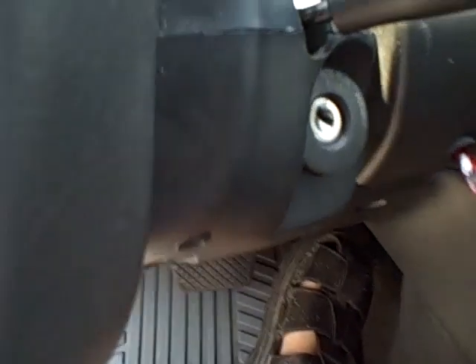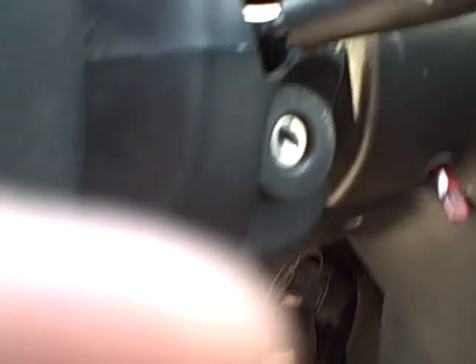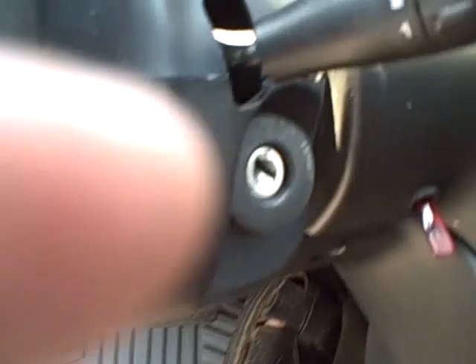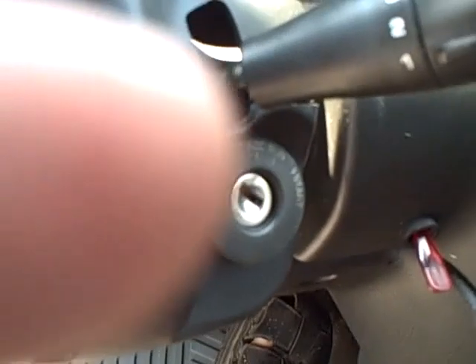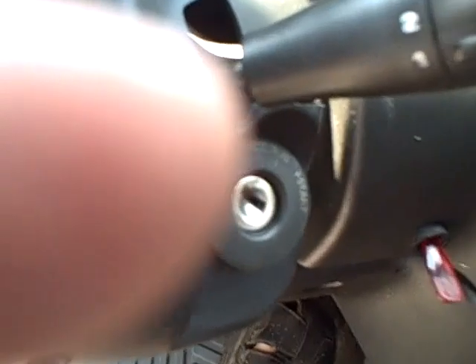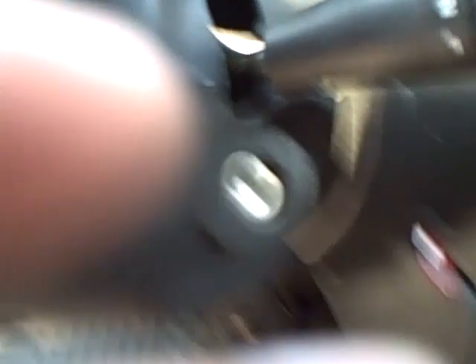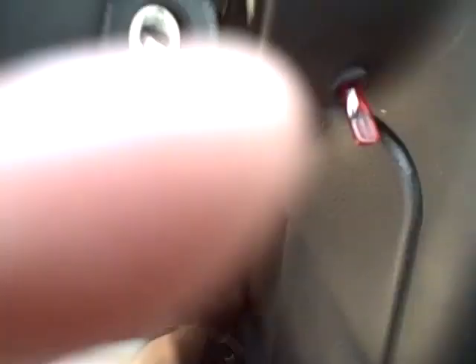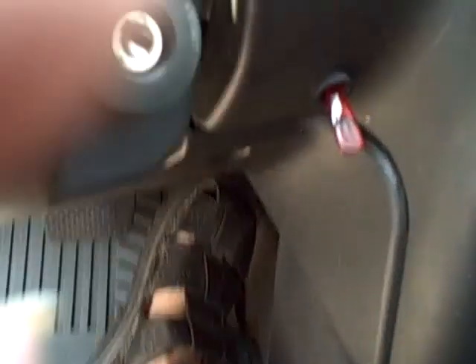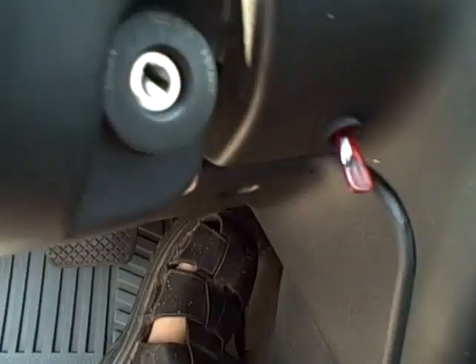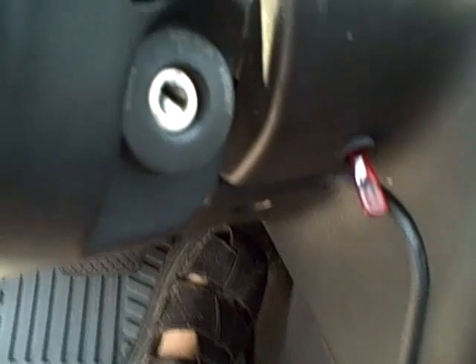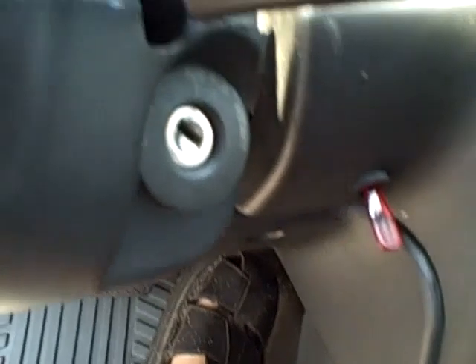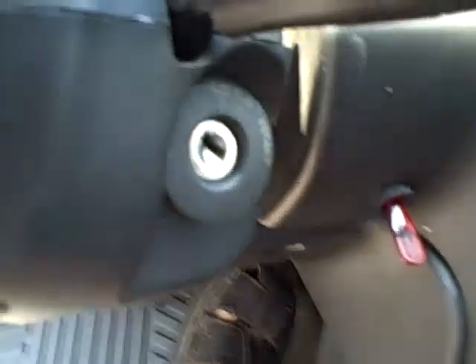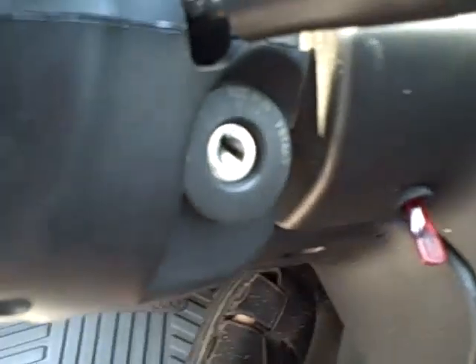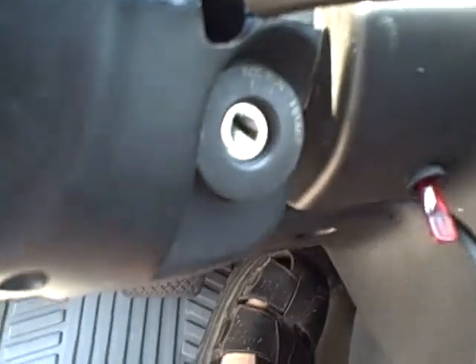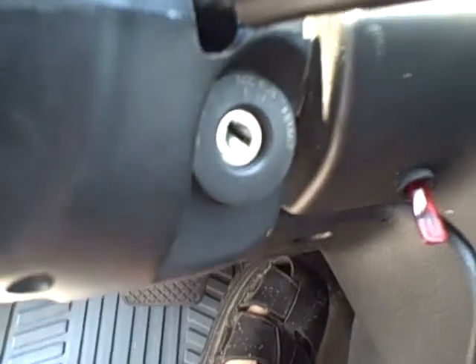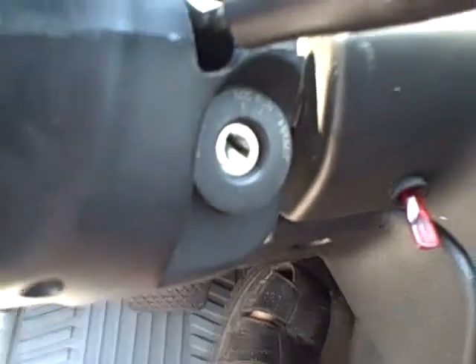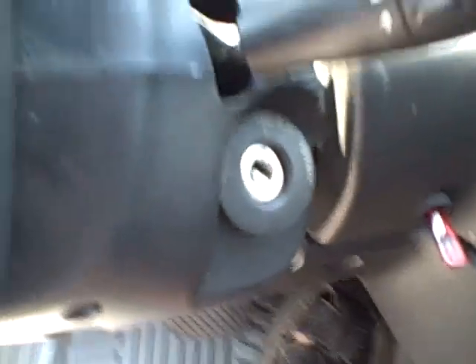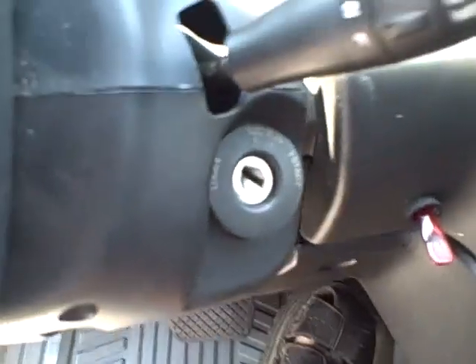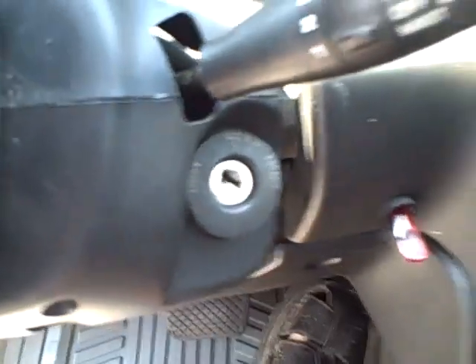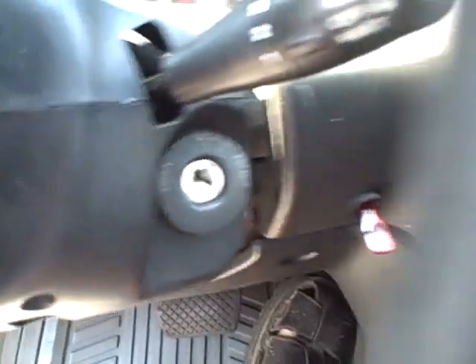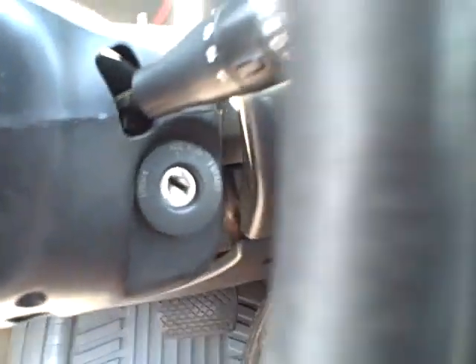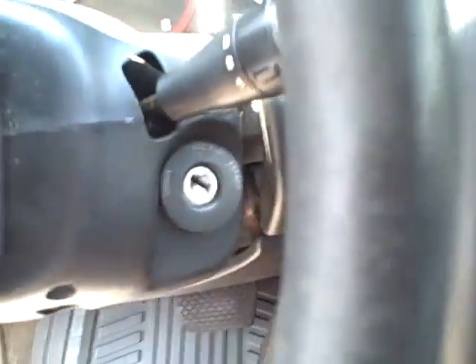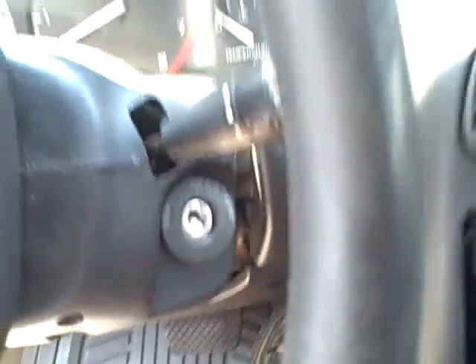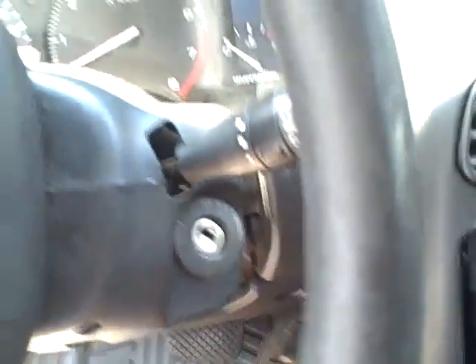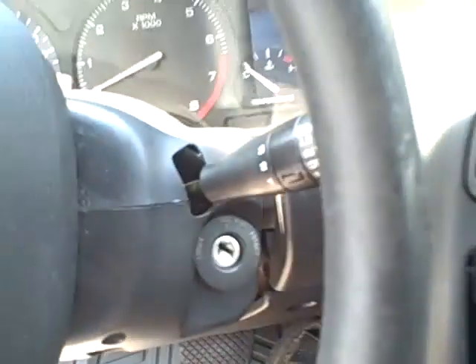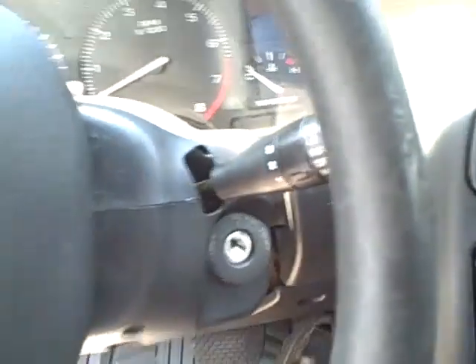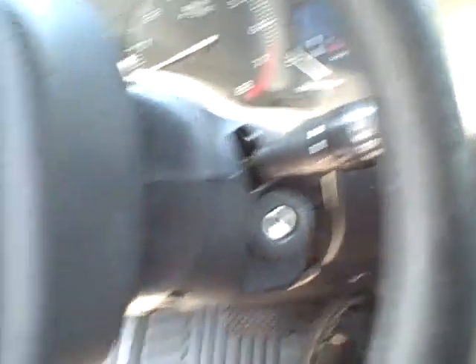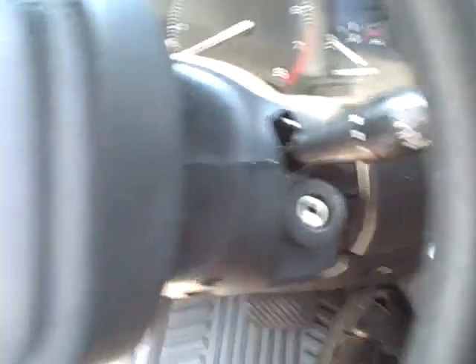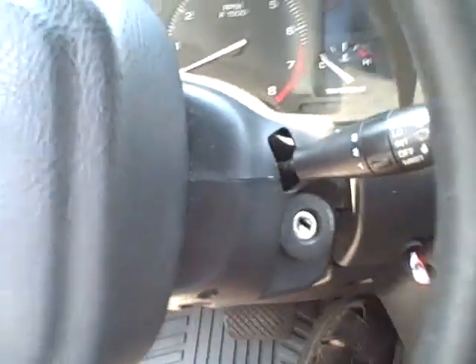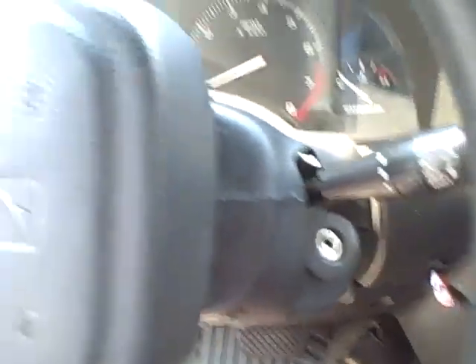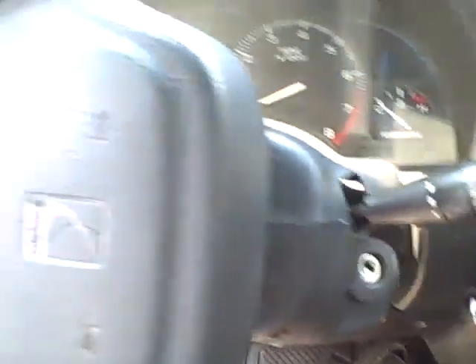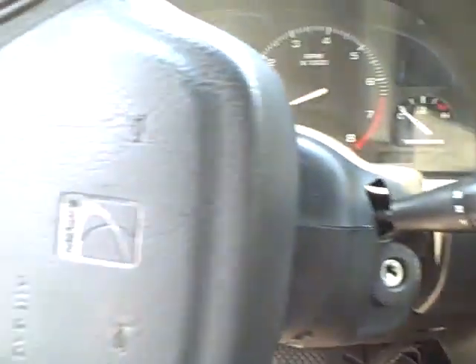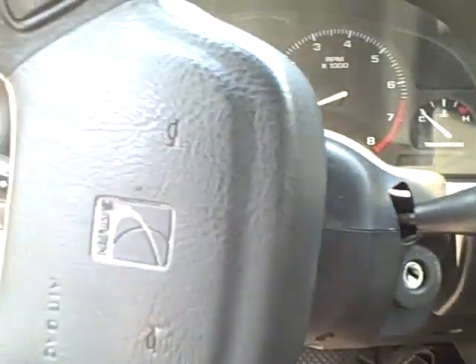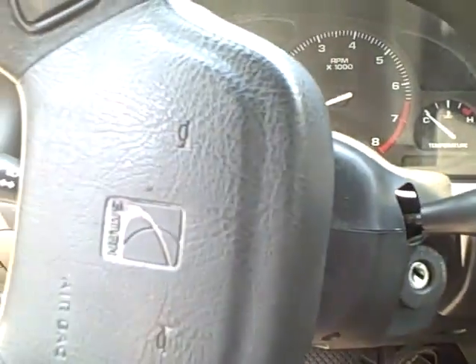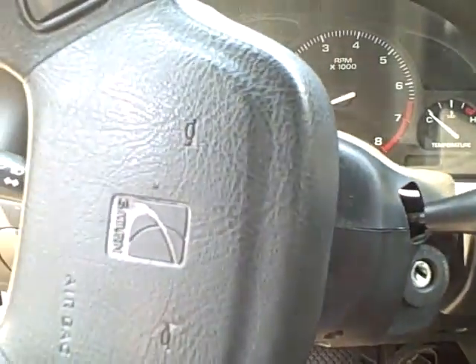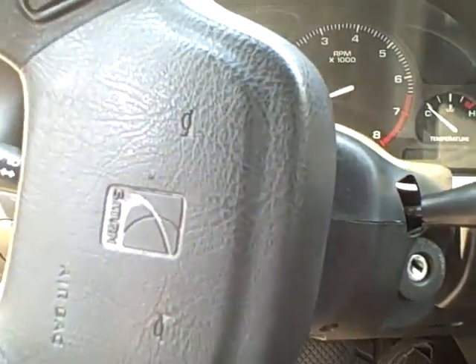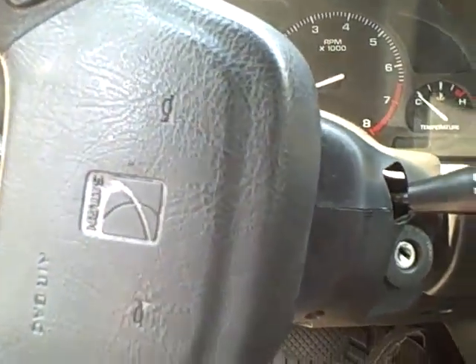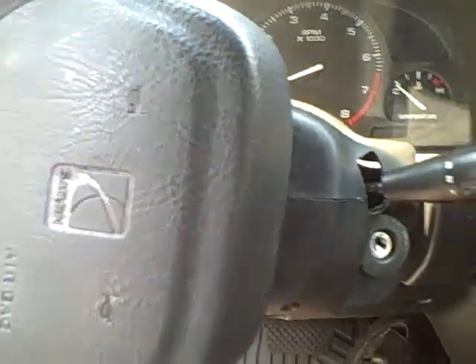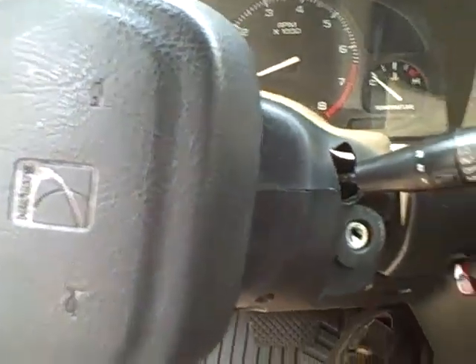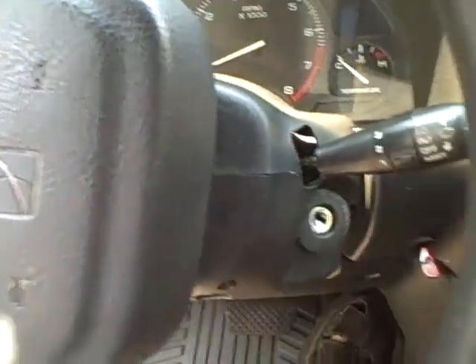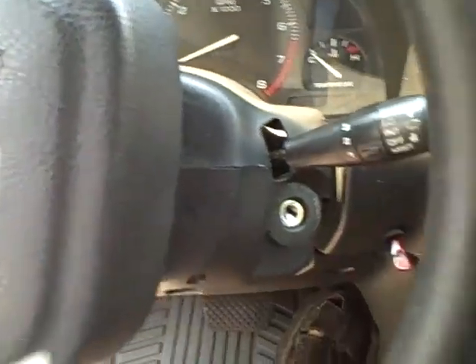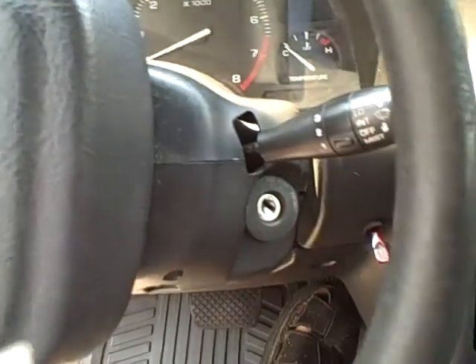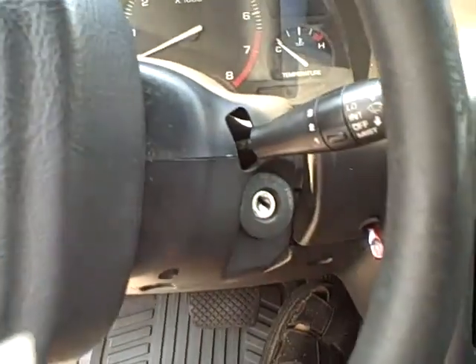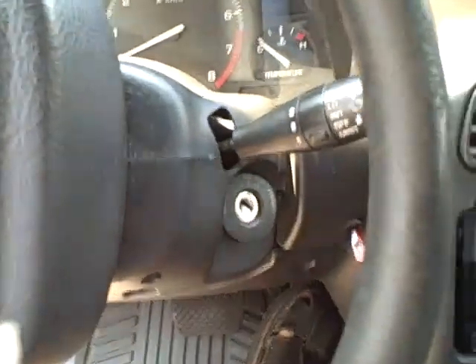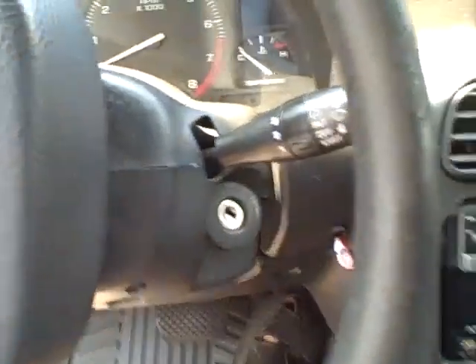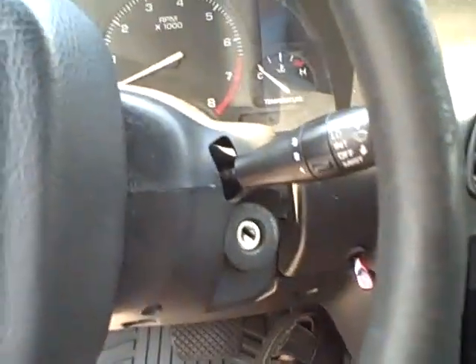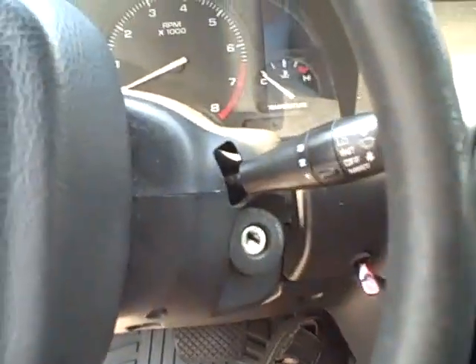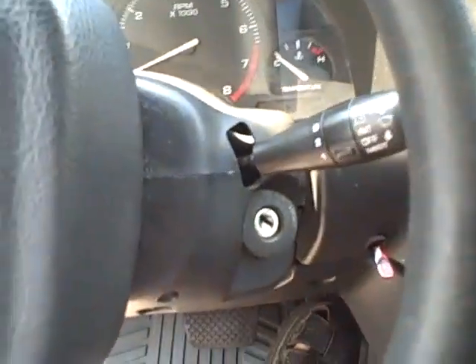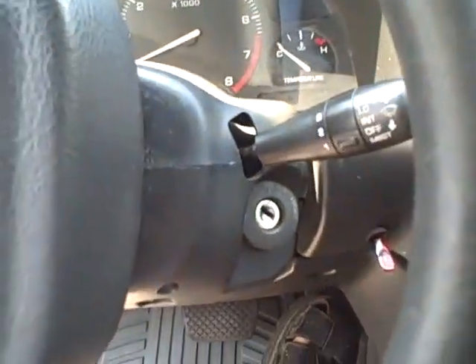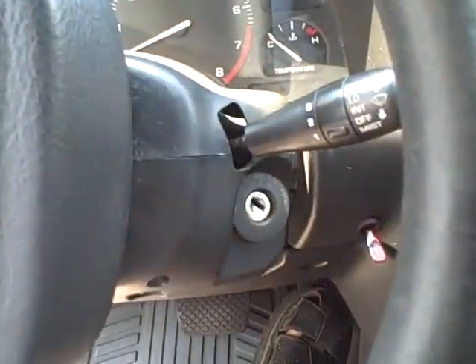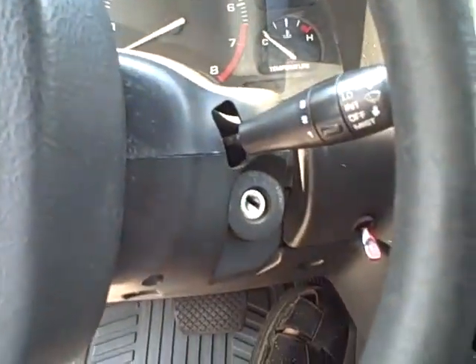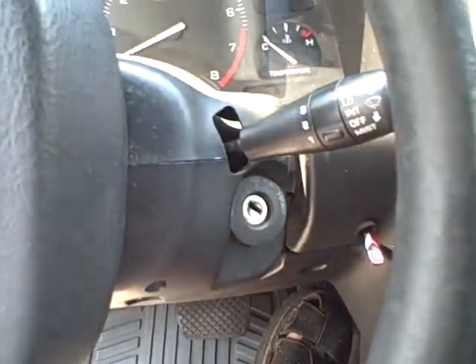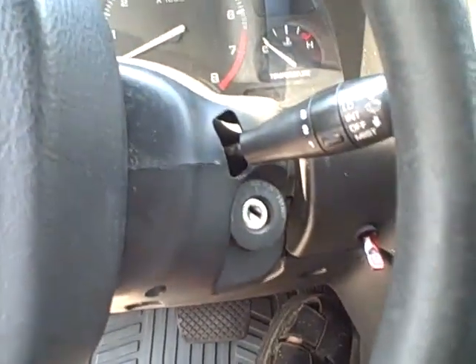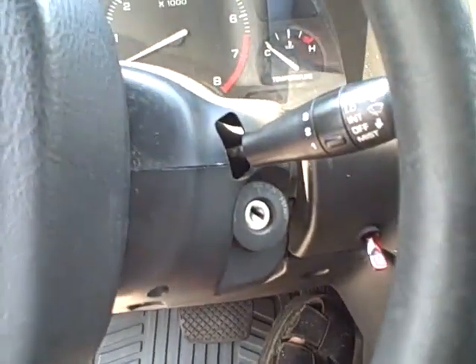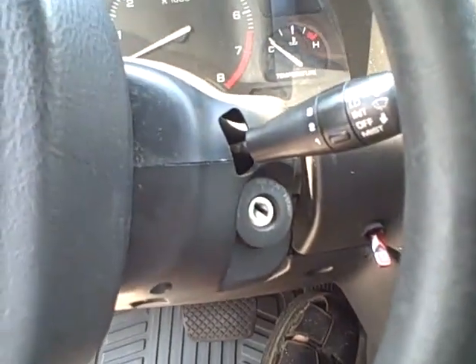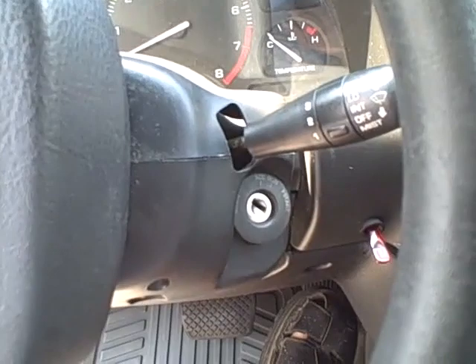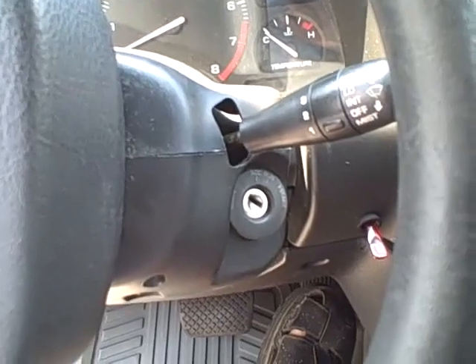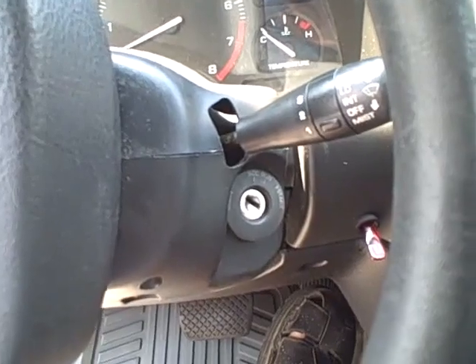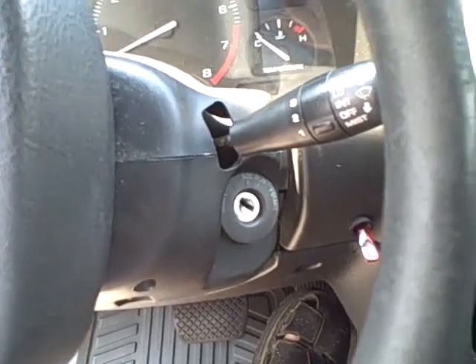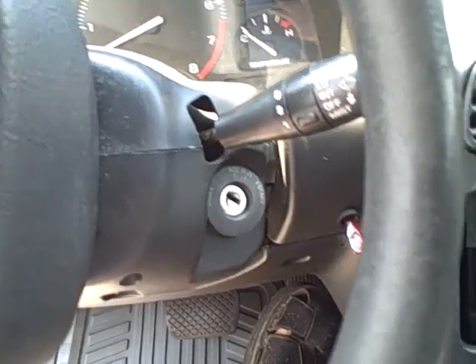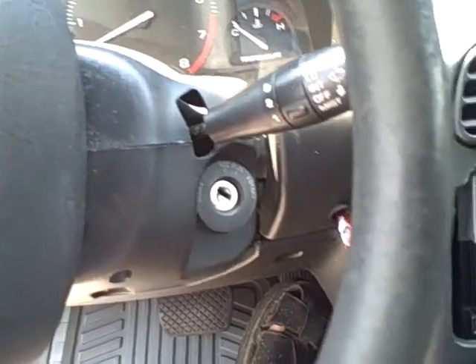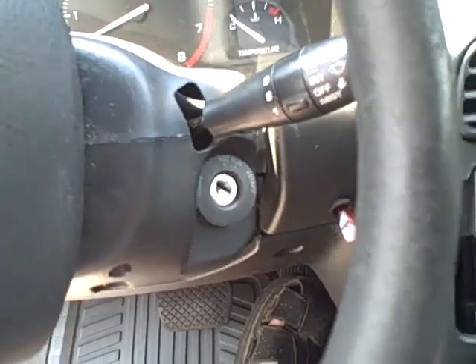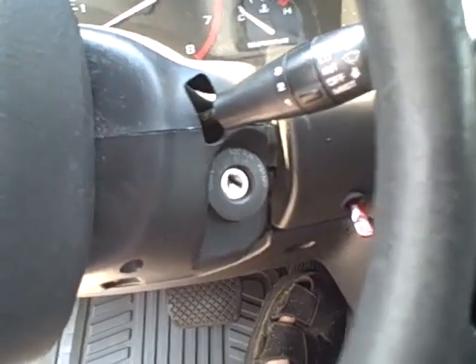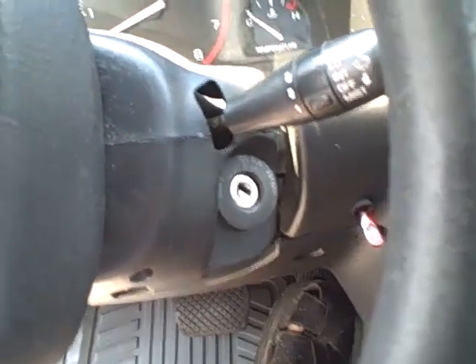All right, this is Rob. I'm gonna show you how to change a lock cylinder on a Saturn 2001 SL2.